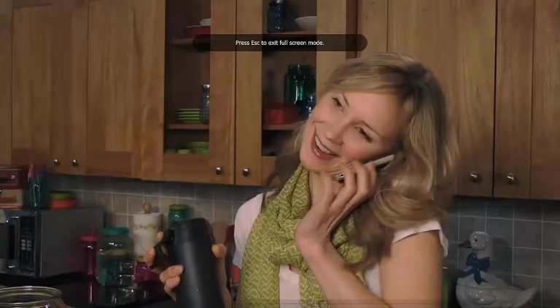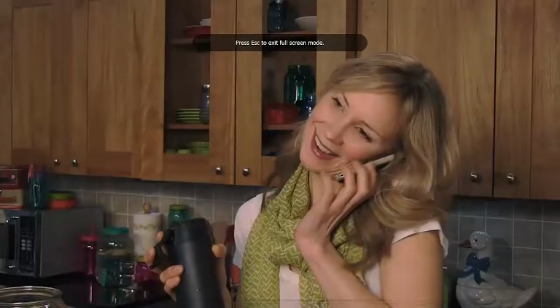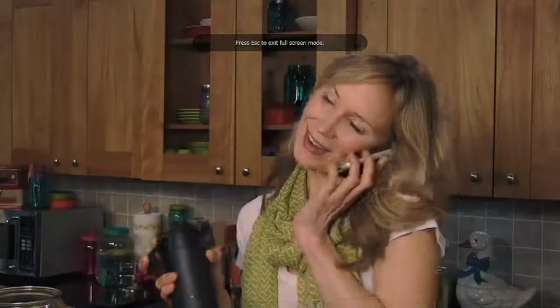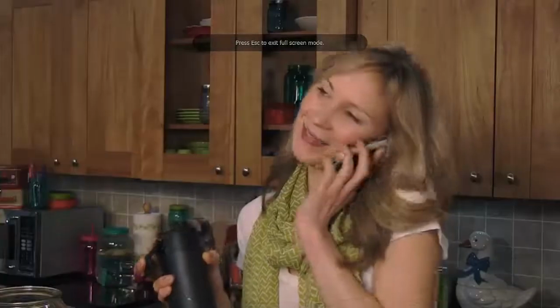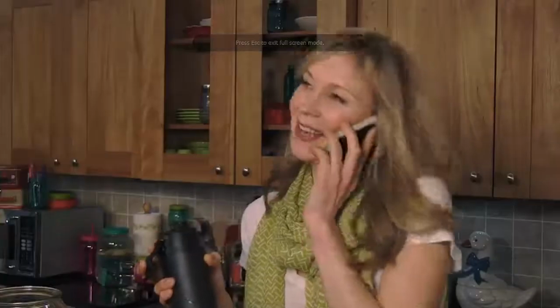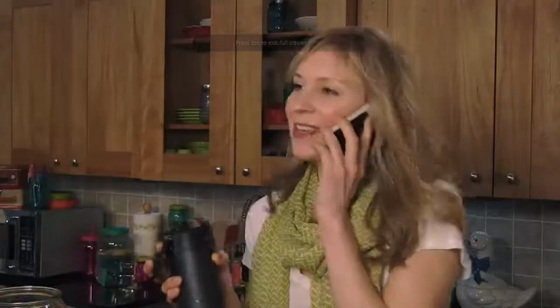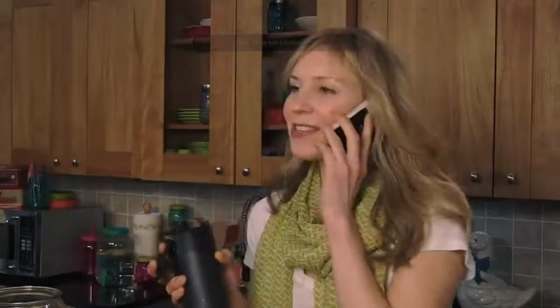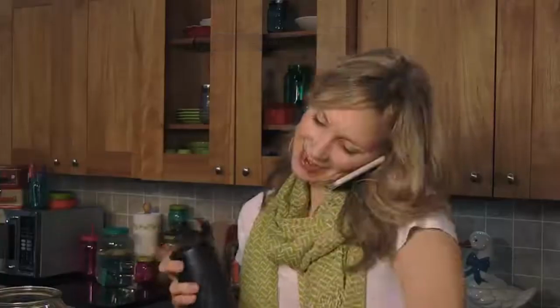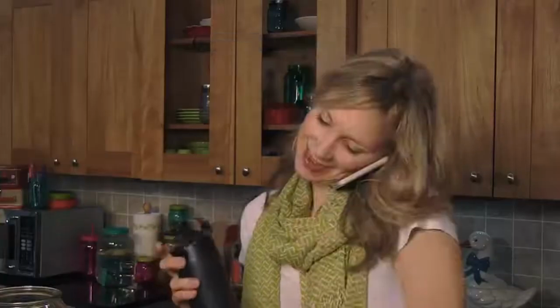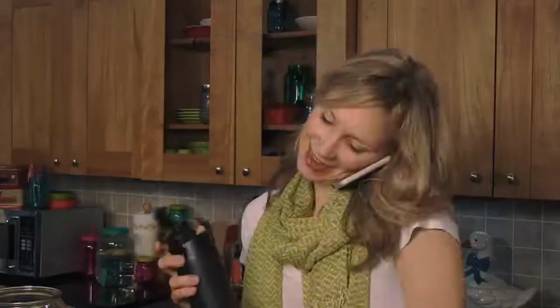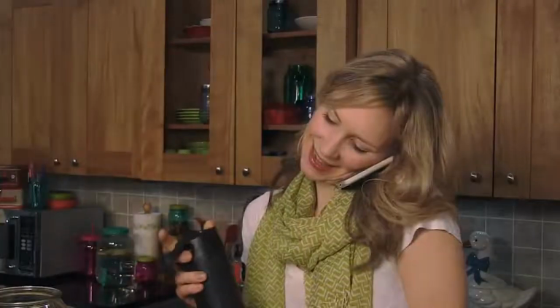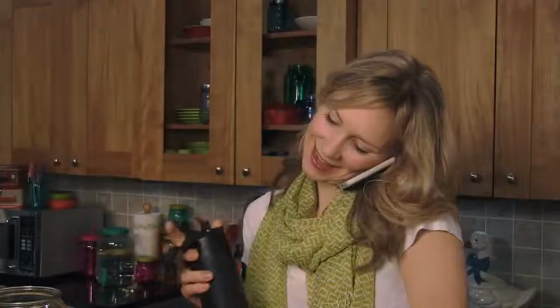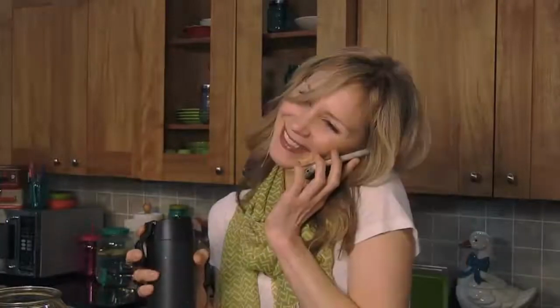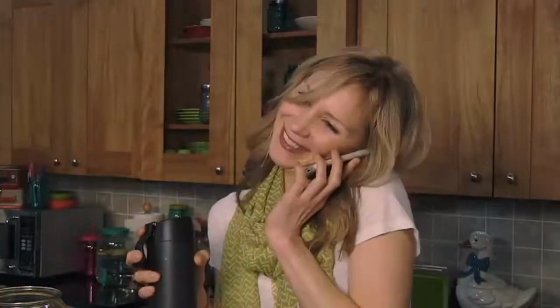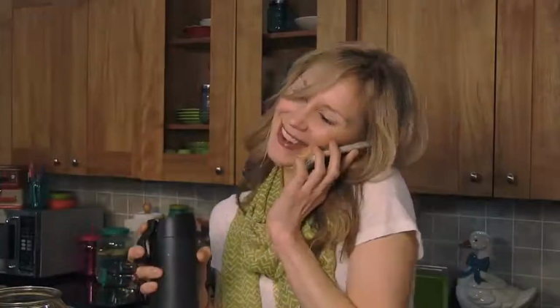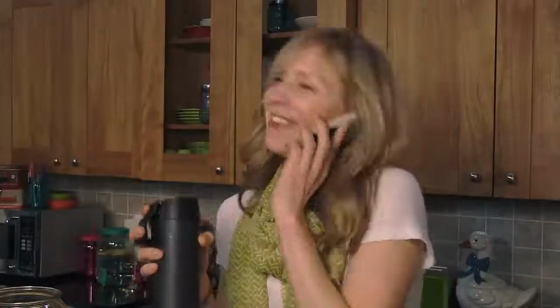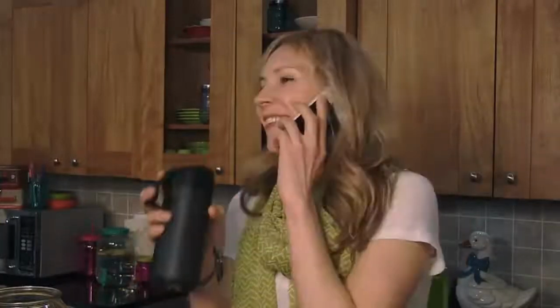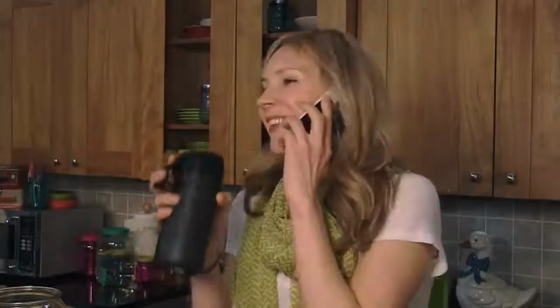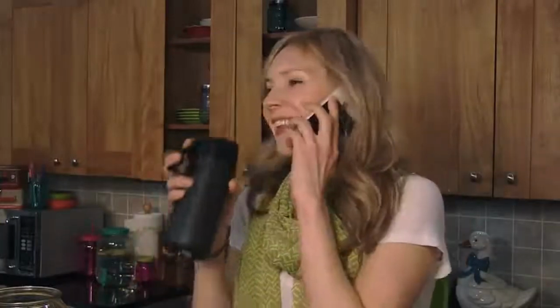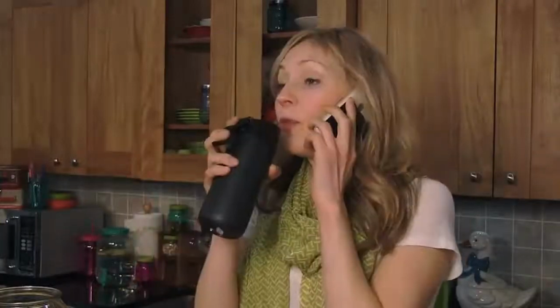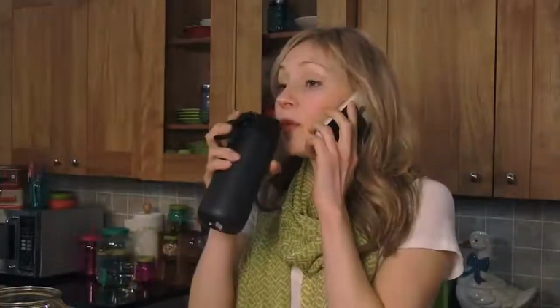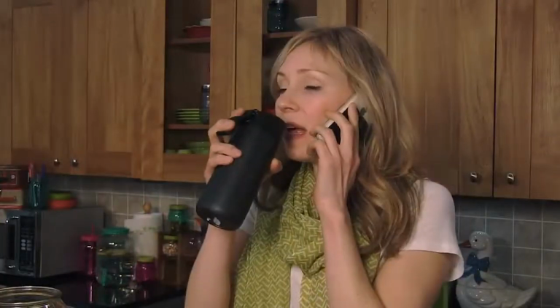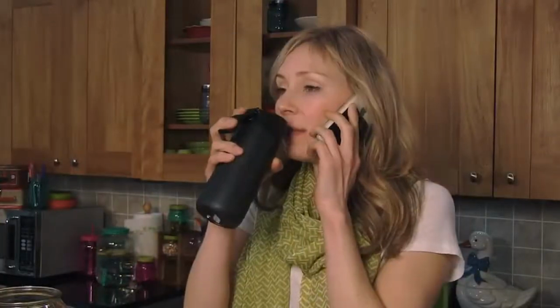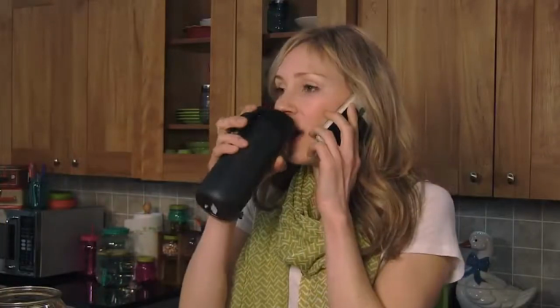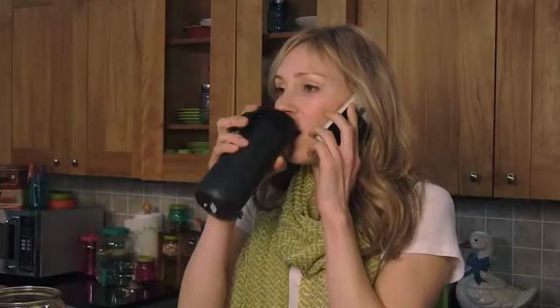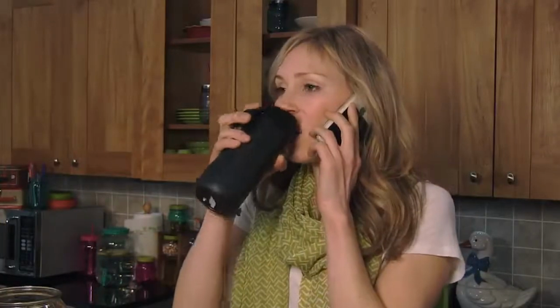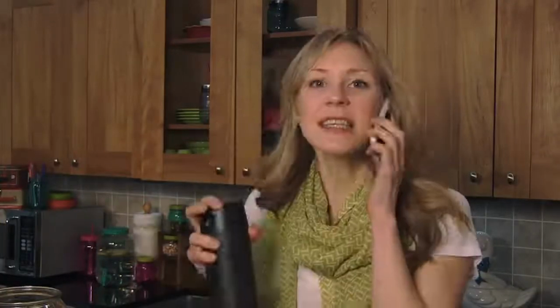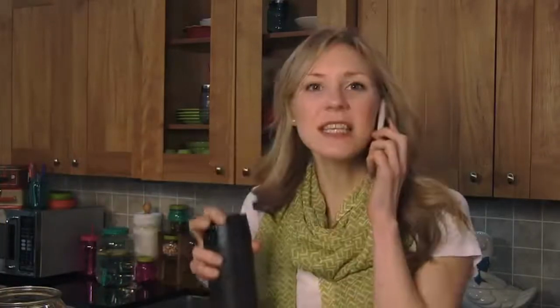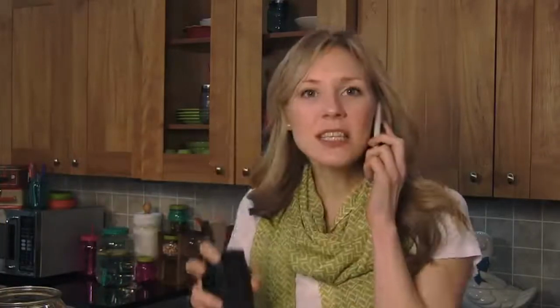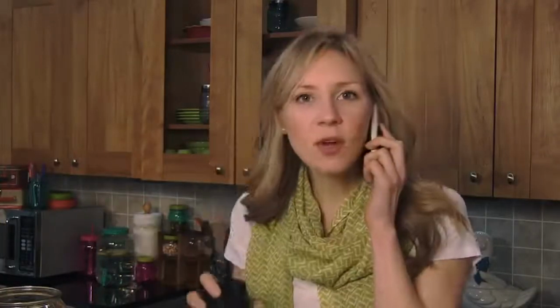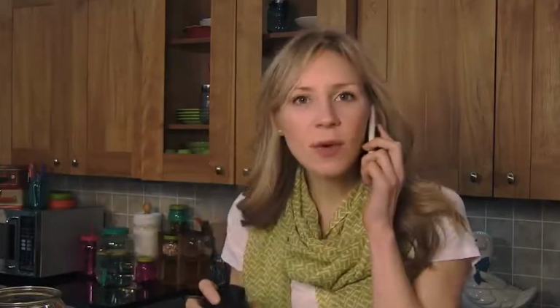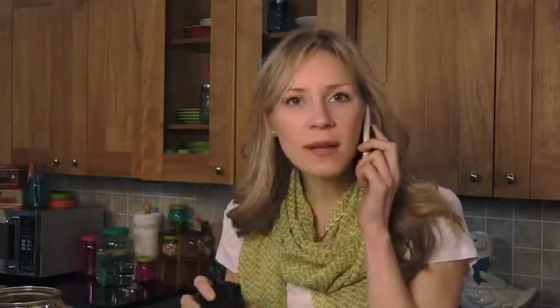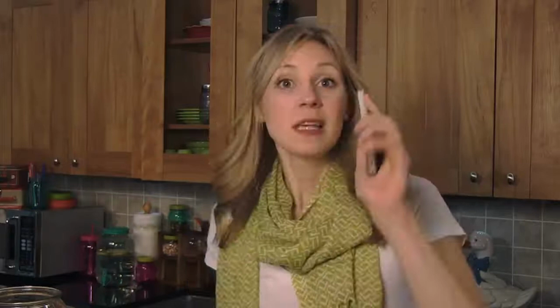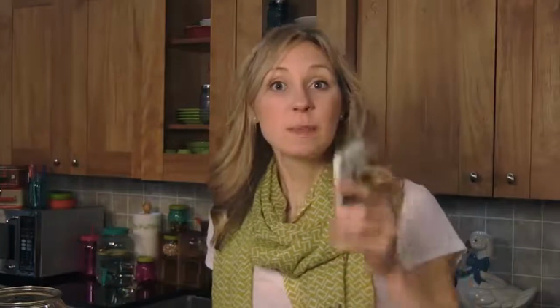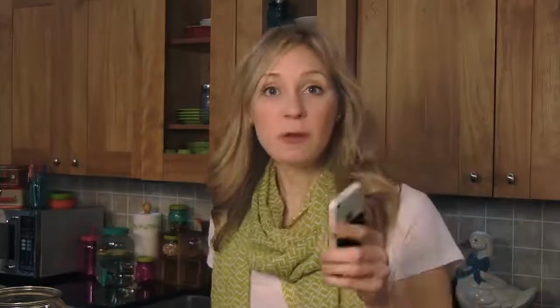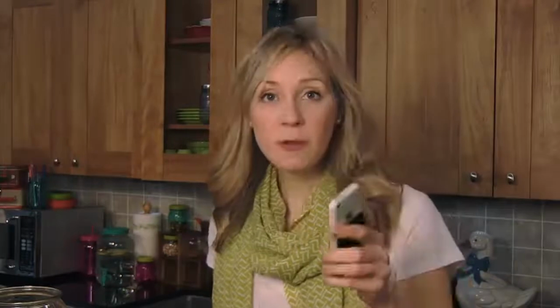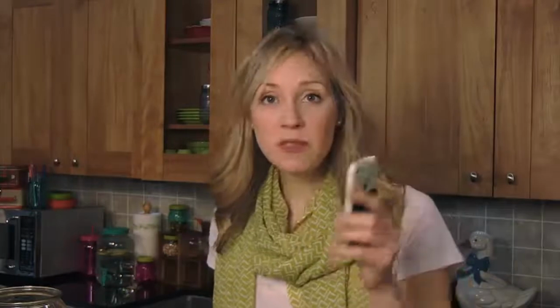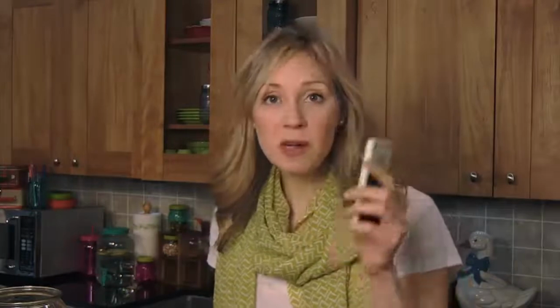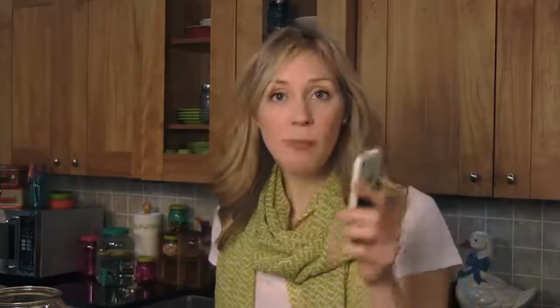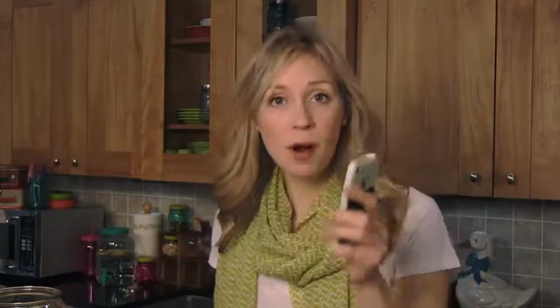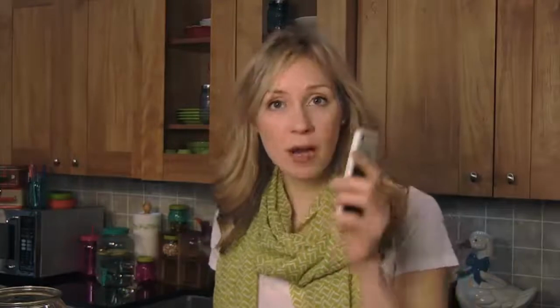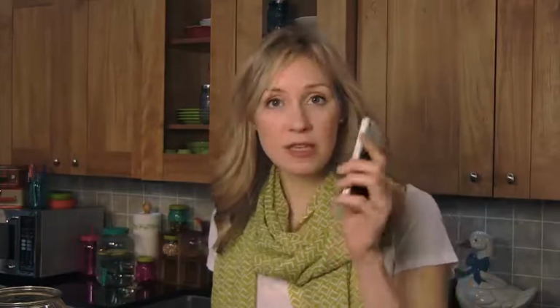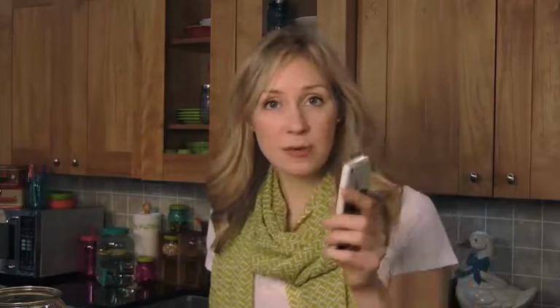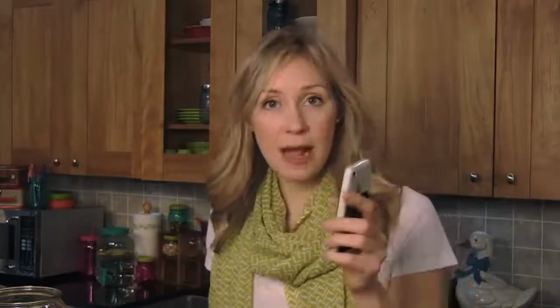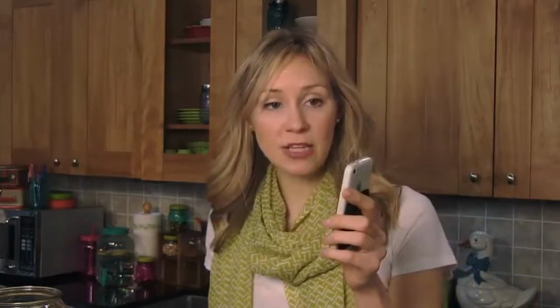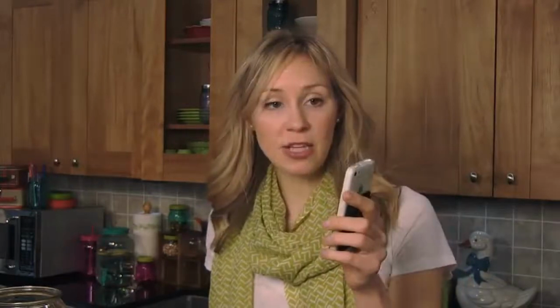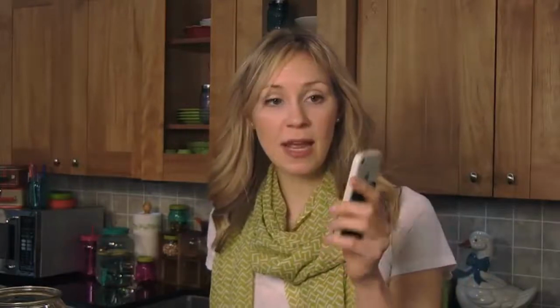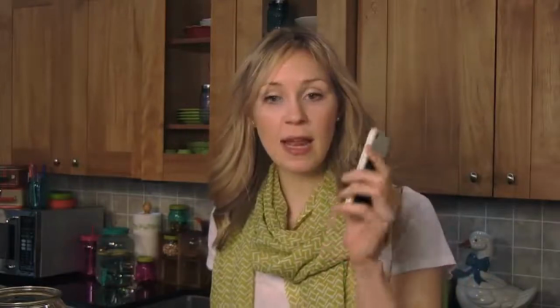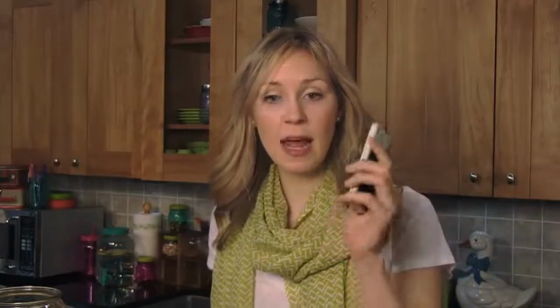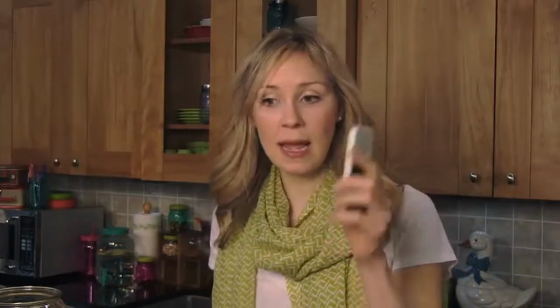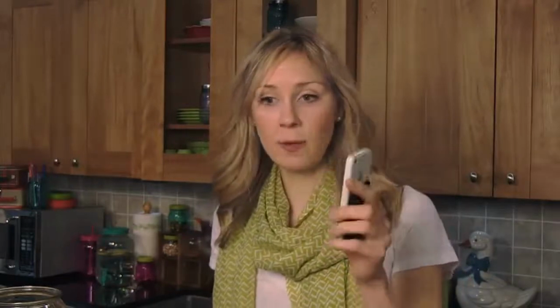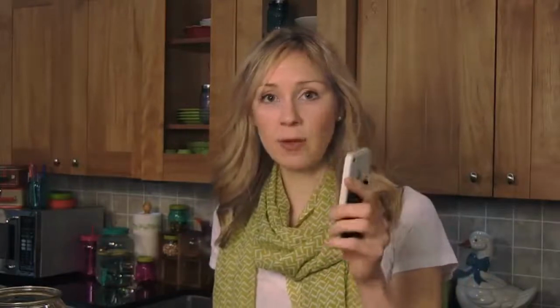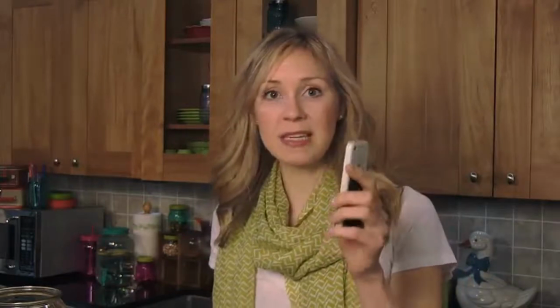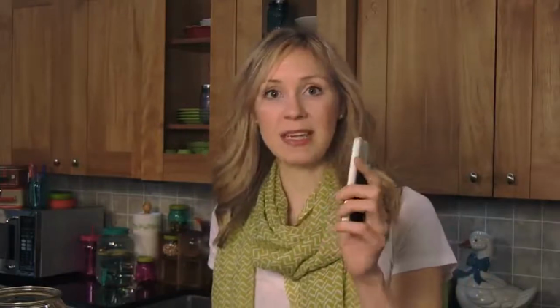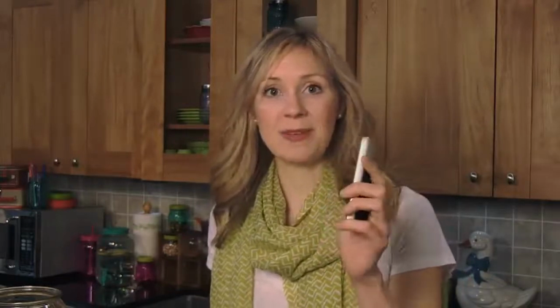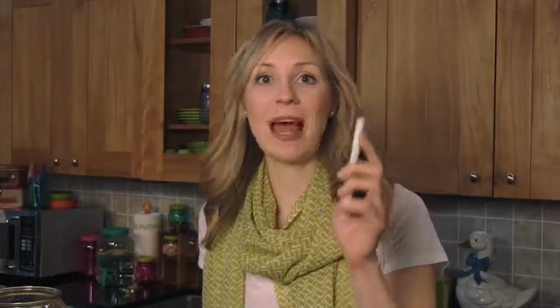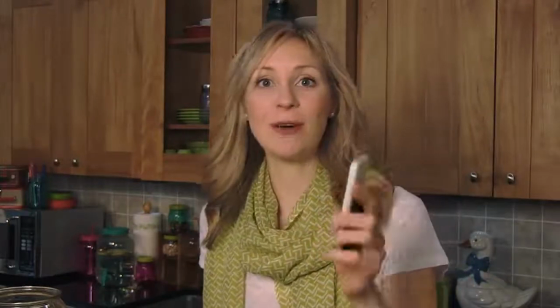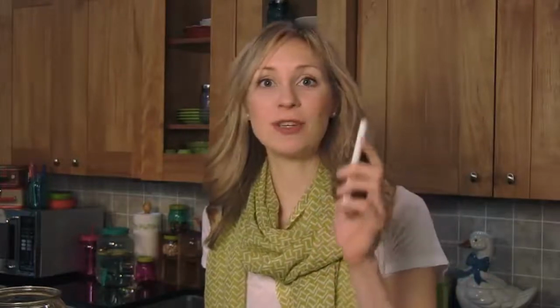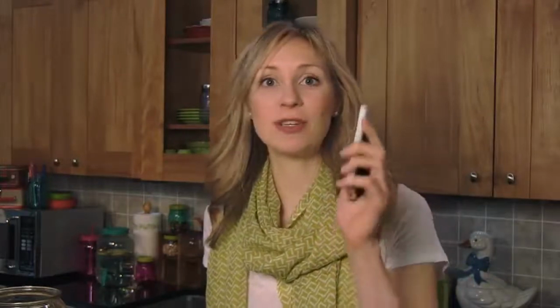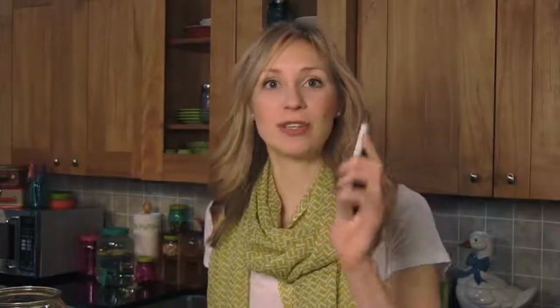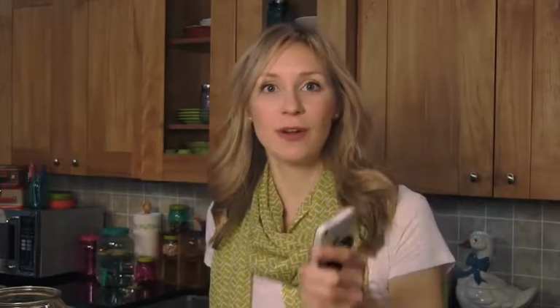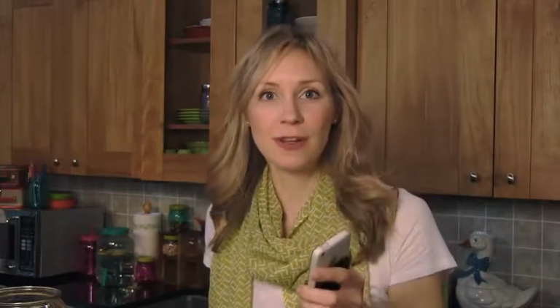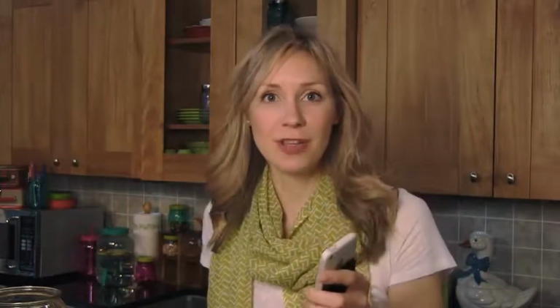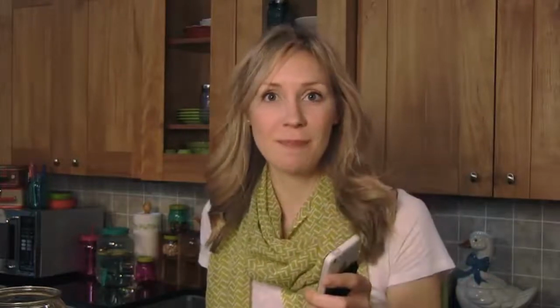Smartphones are a party distraction and I'm going to tell you how to discourage them.